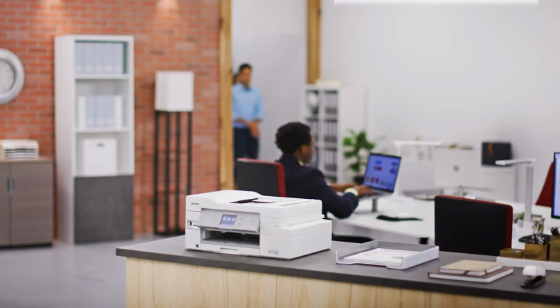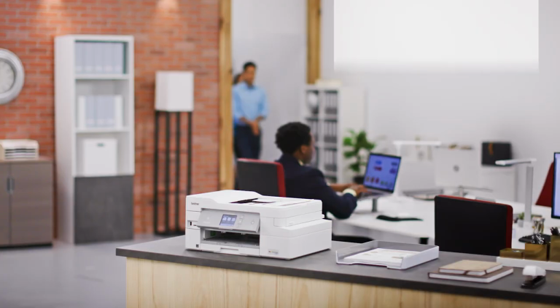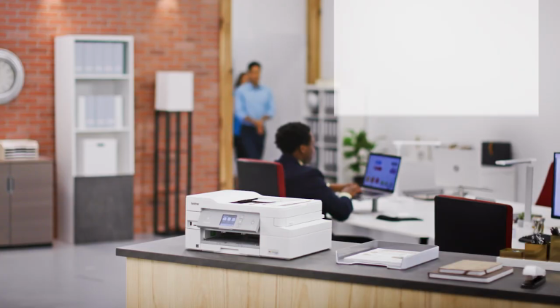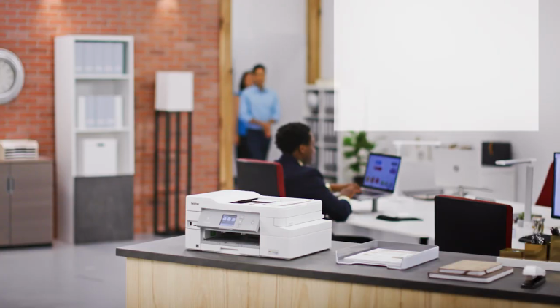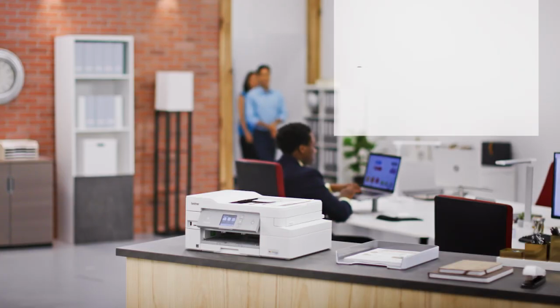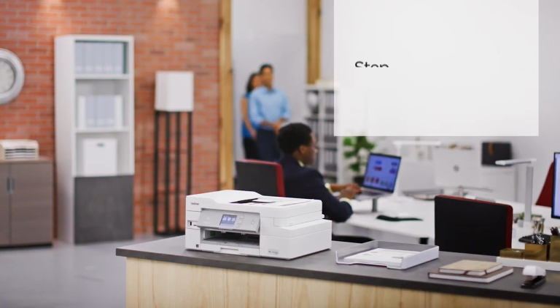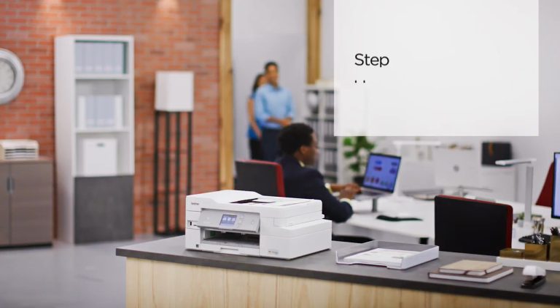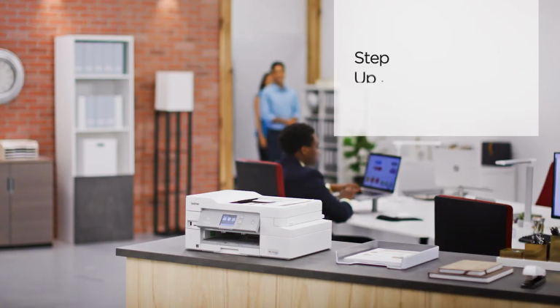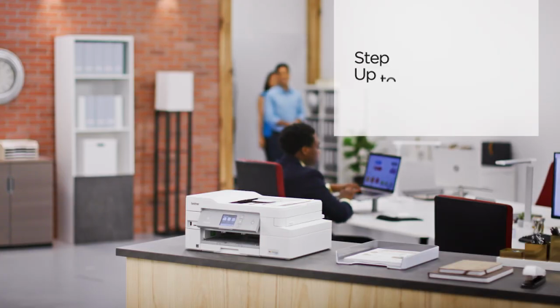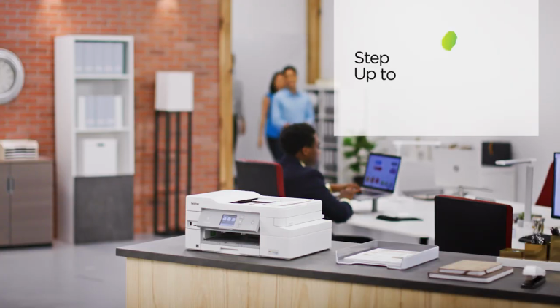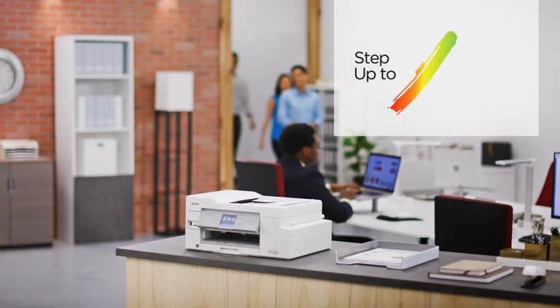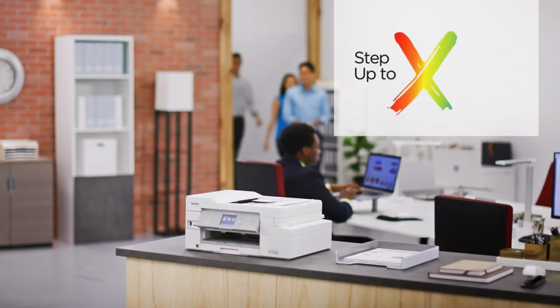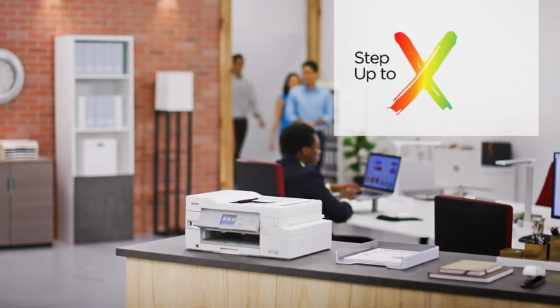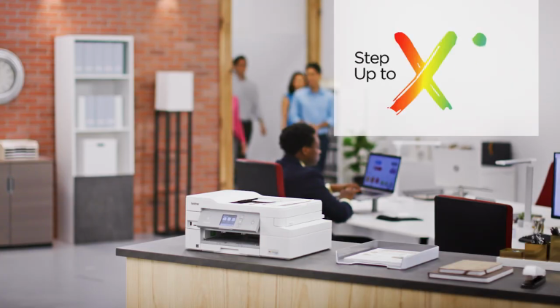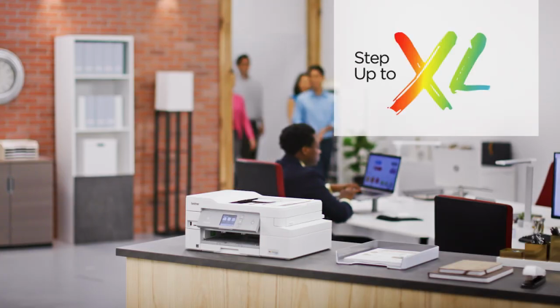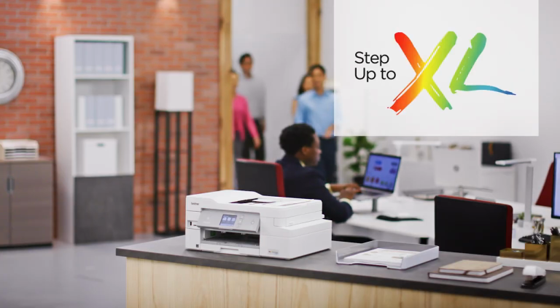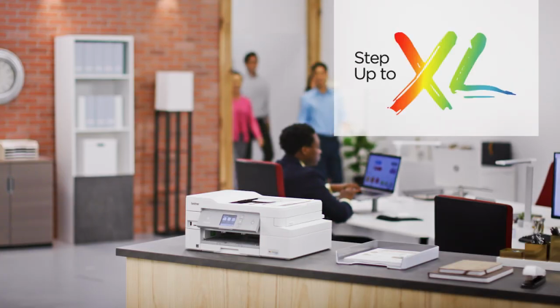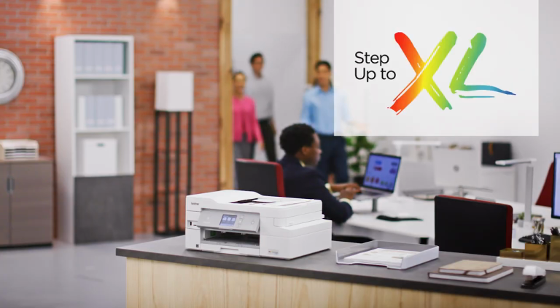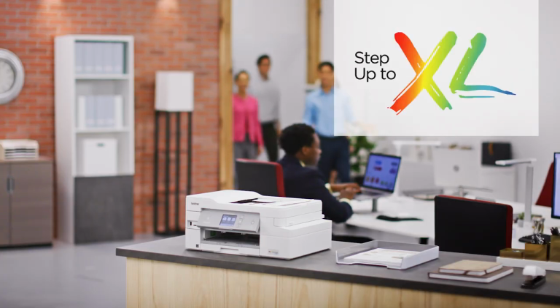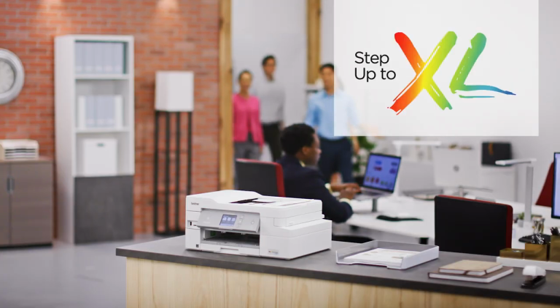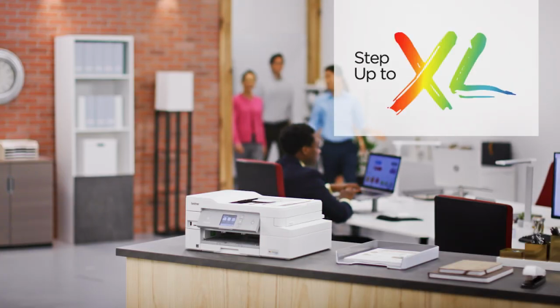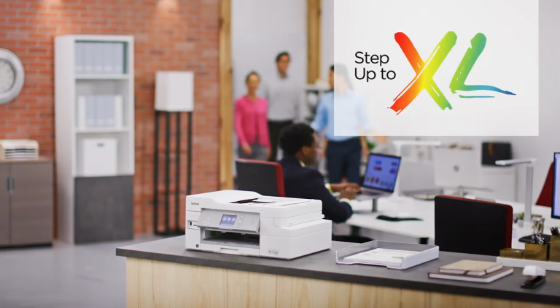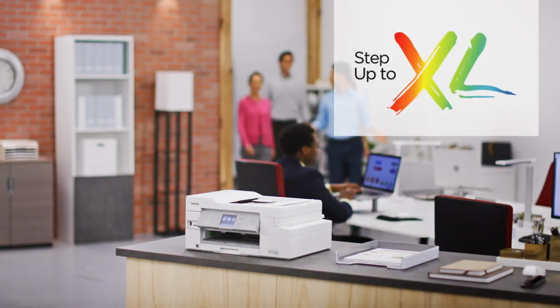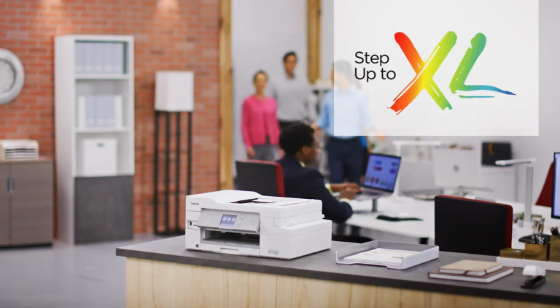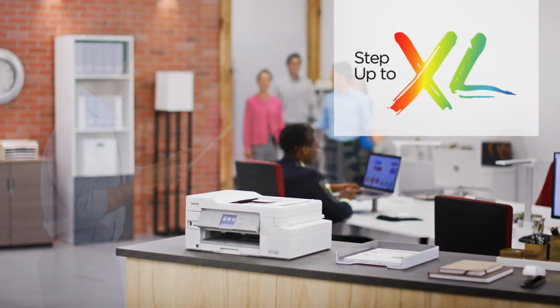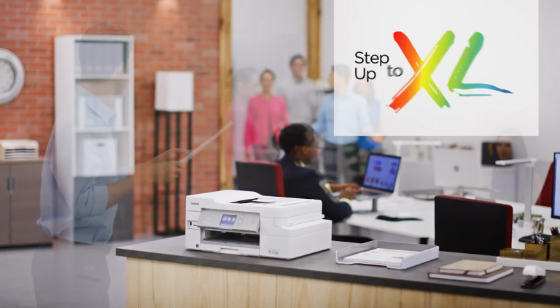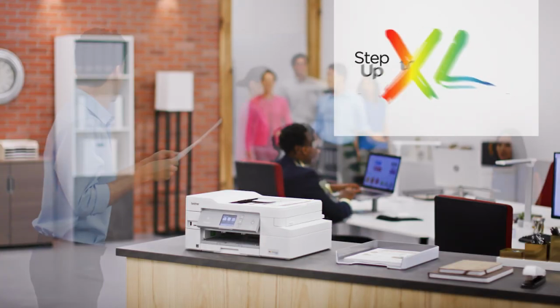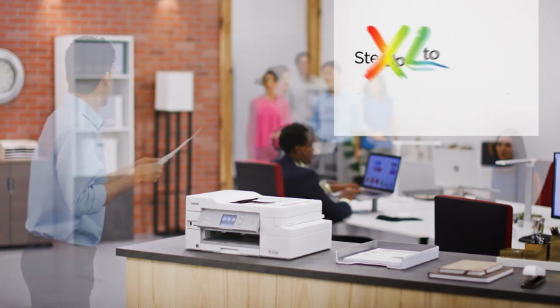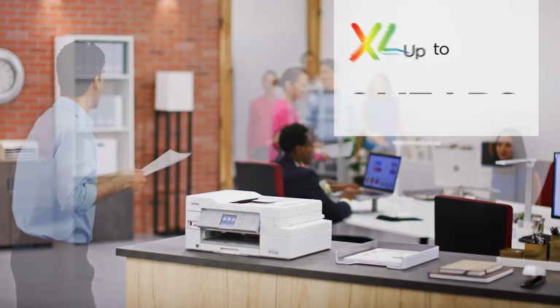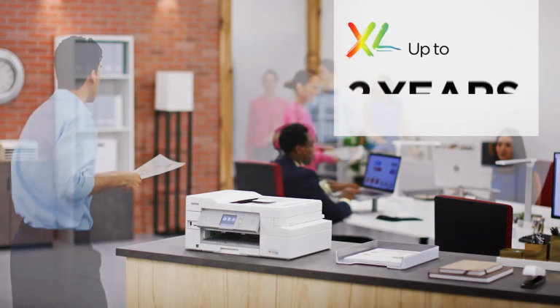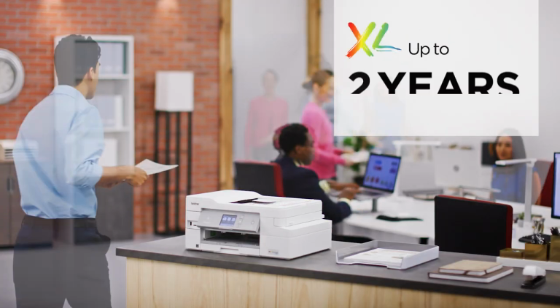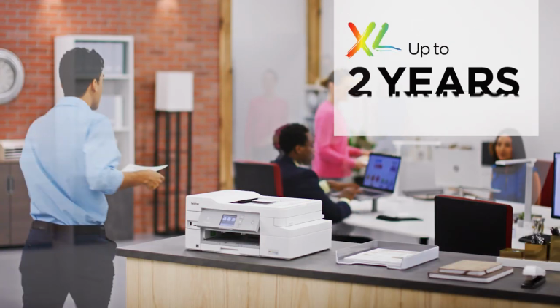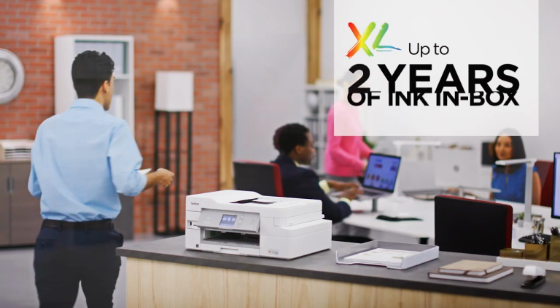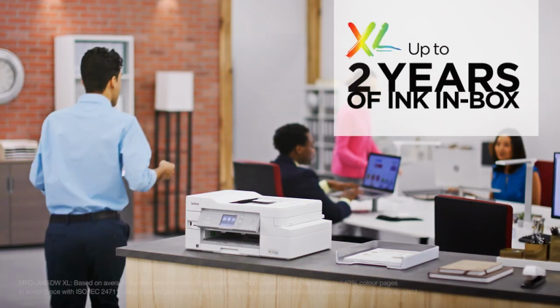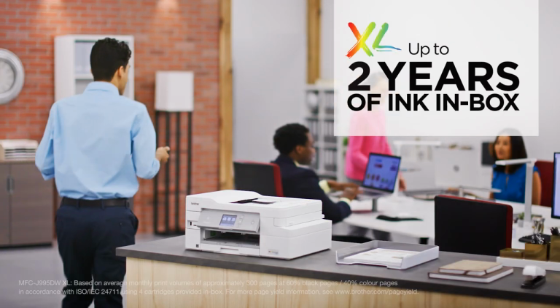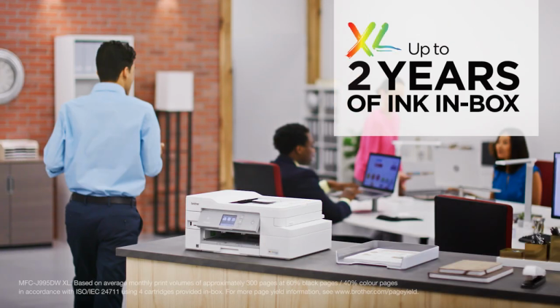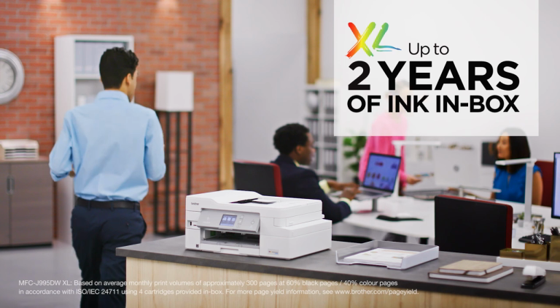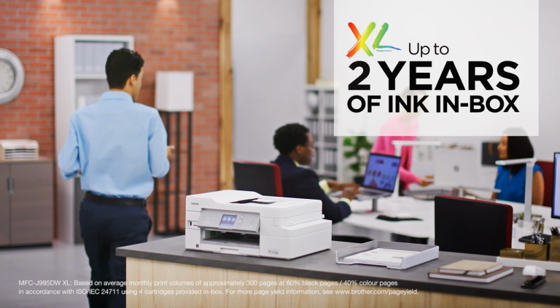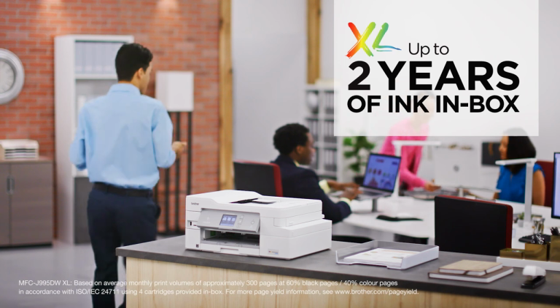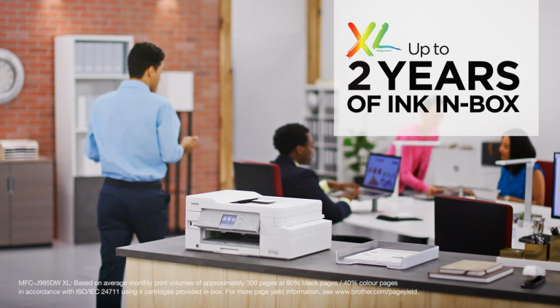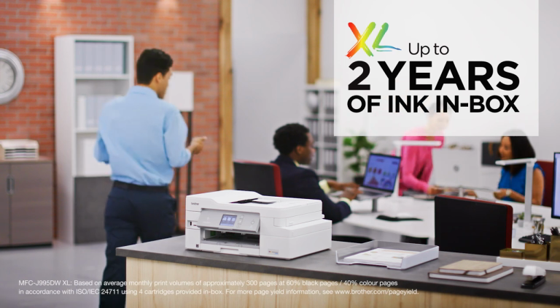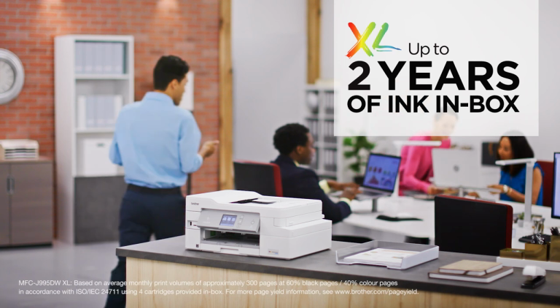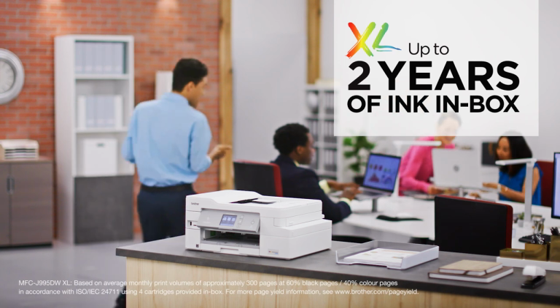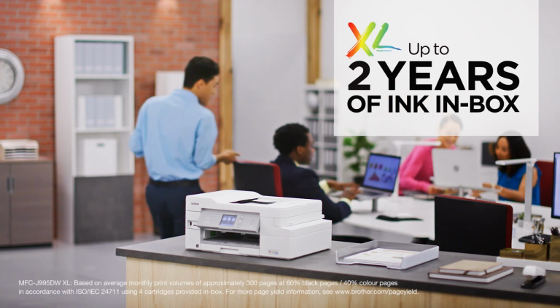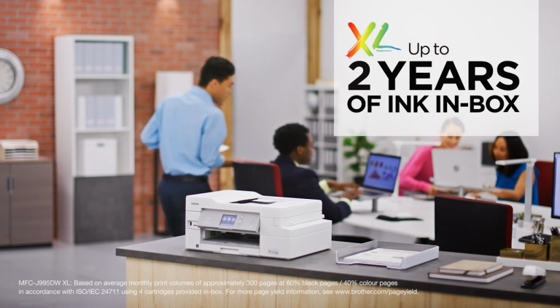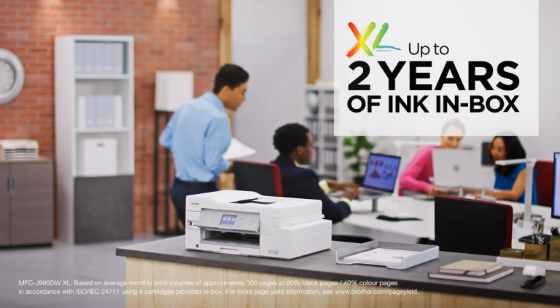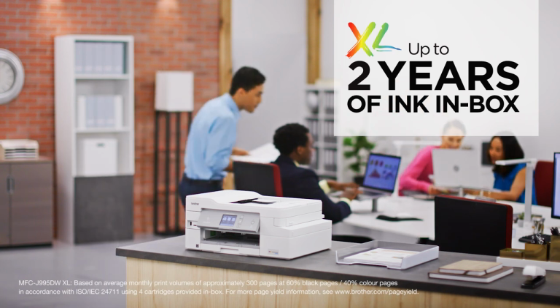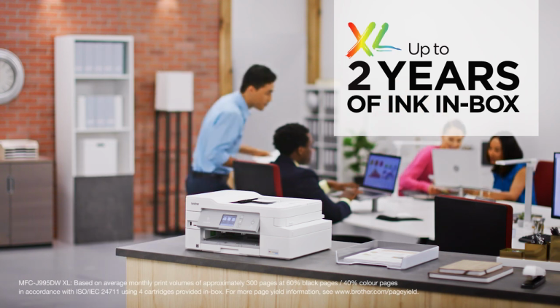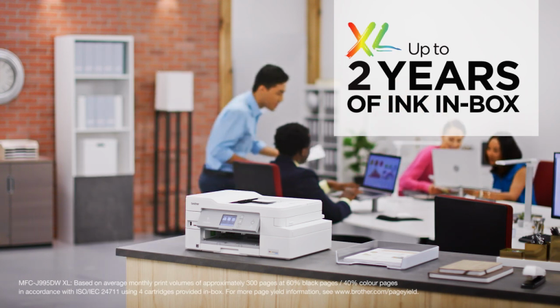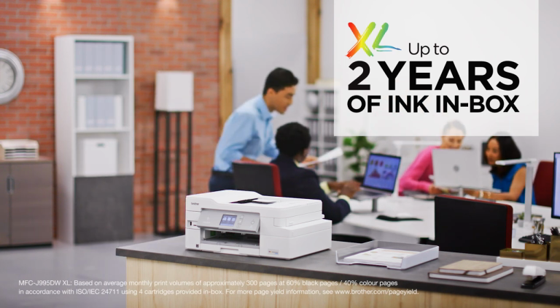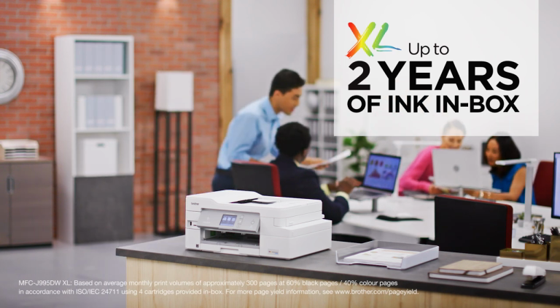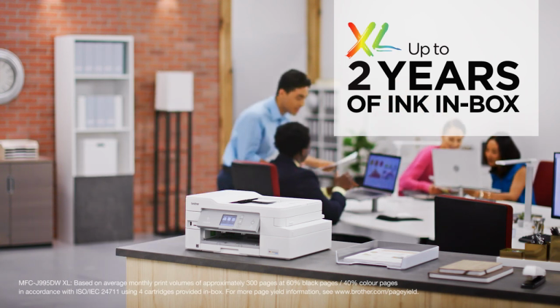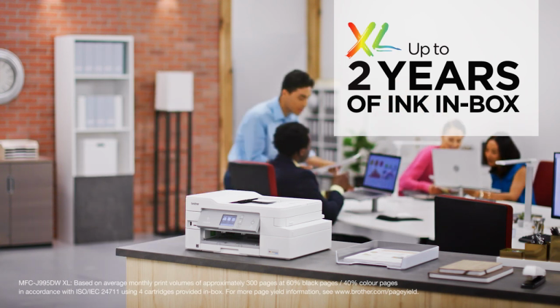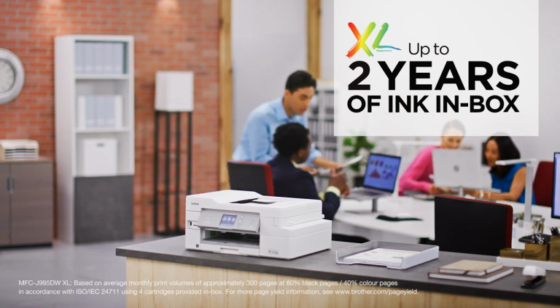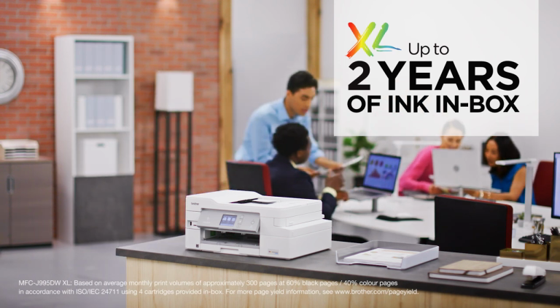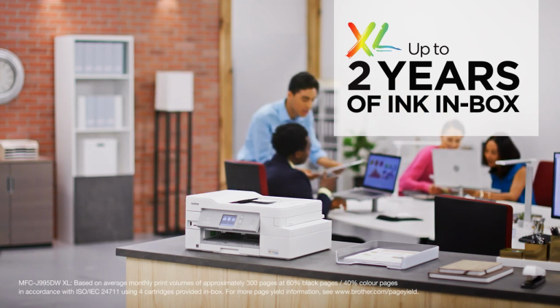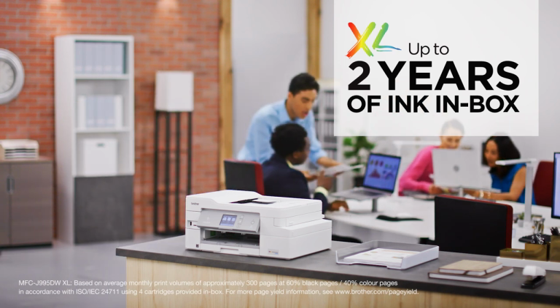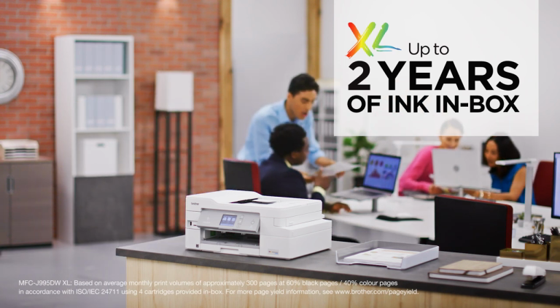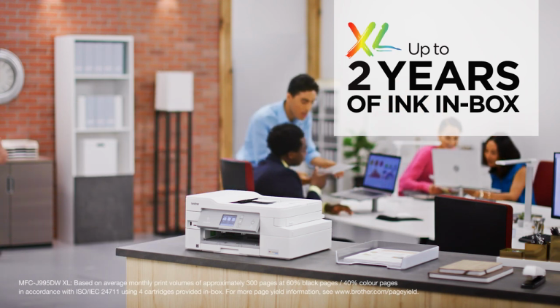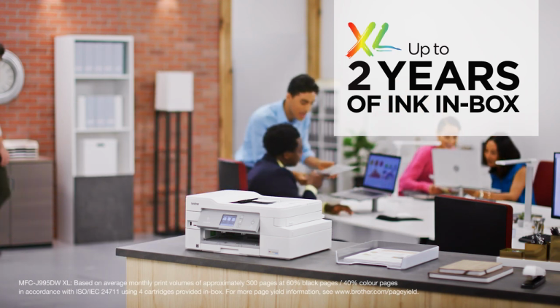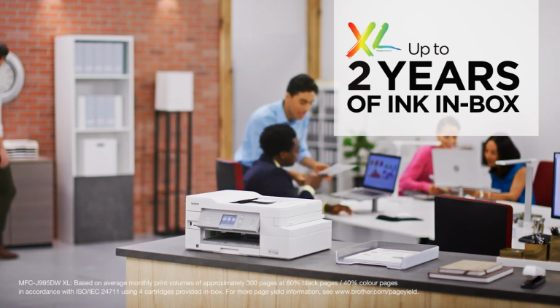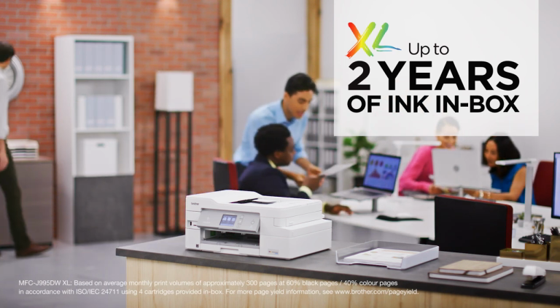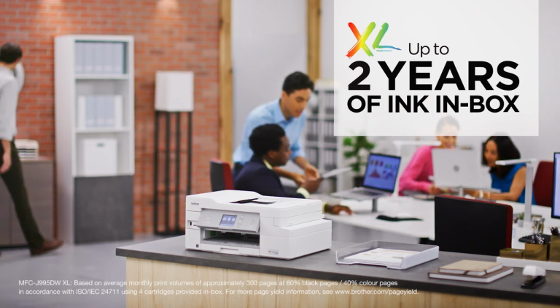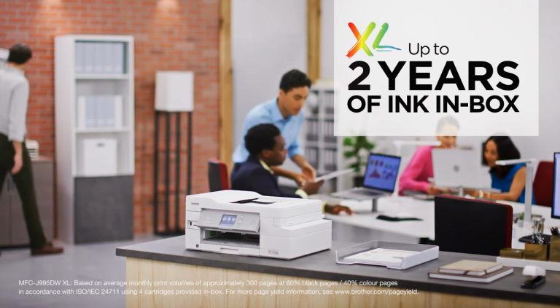If one year of ink is not enough, upgrade to XL Extended Print for up to two years of ink in box for even more uninterrupted printing.